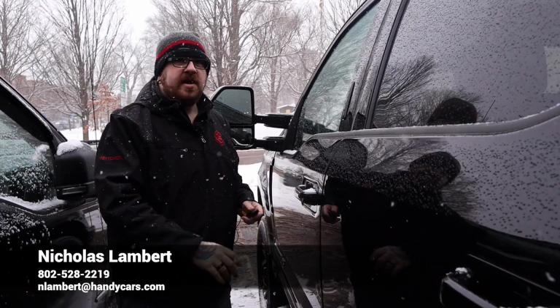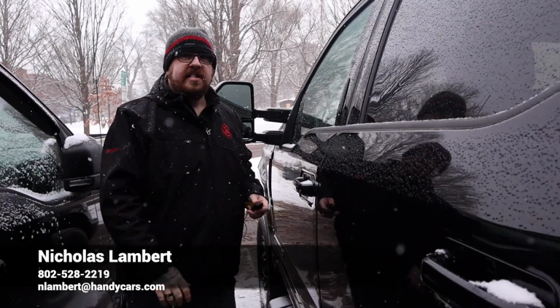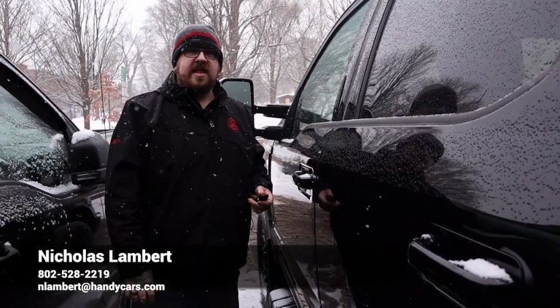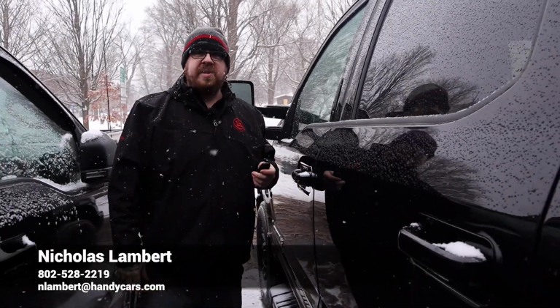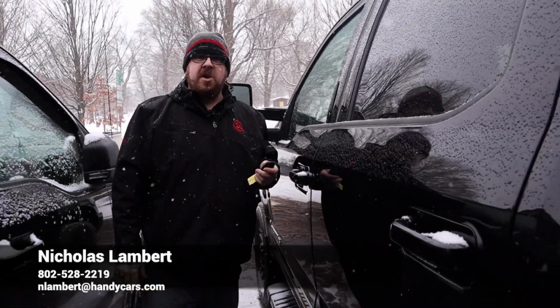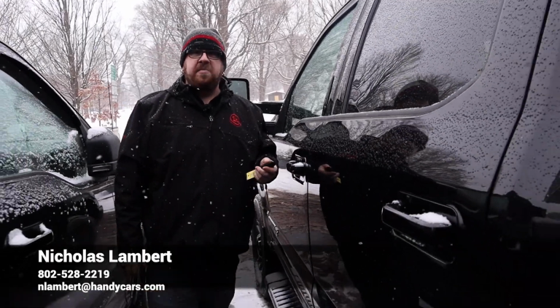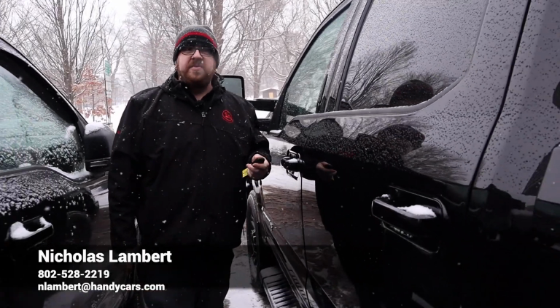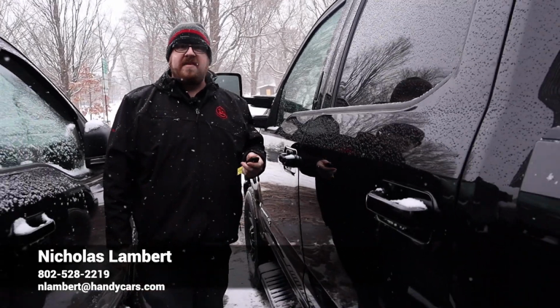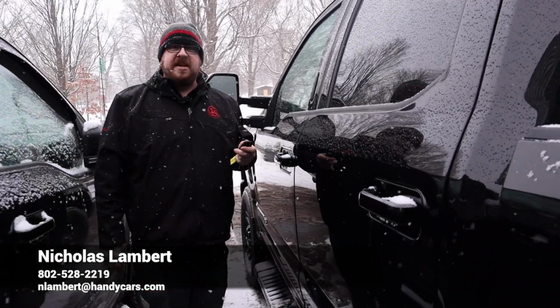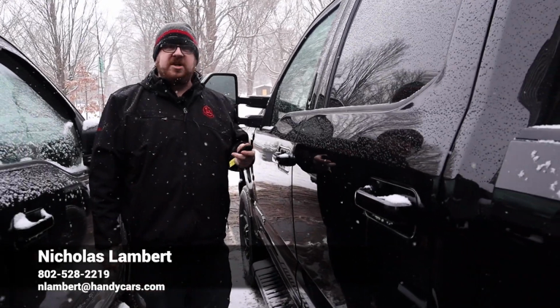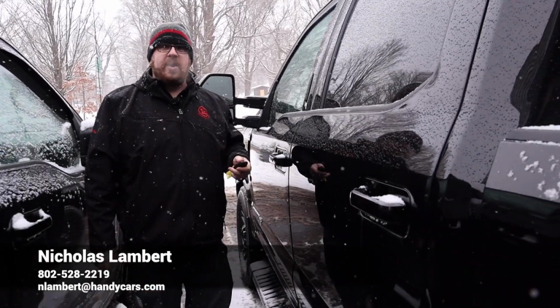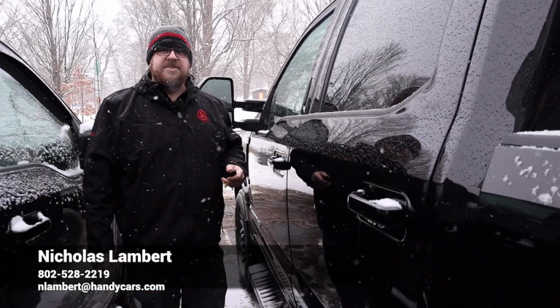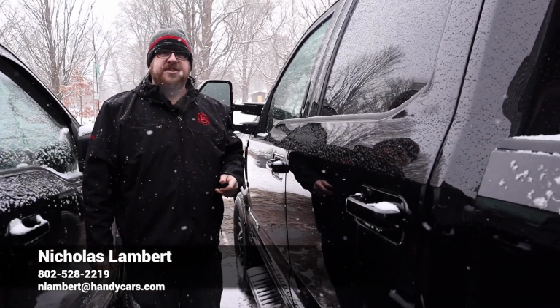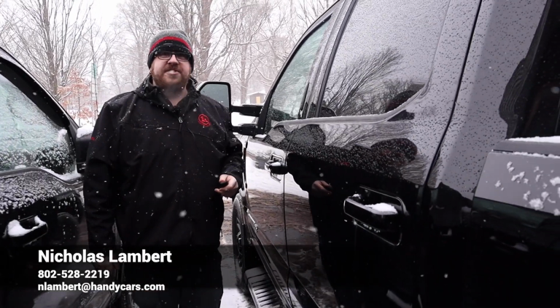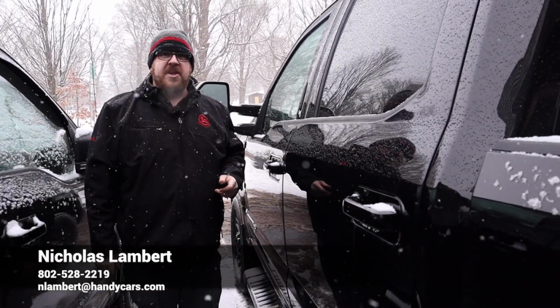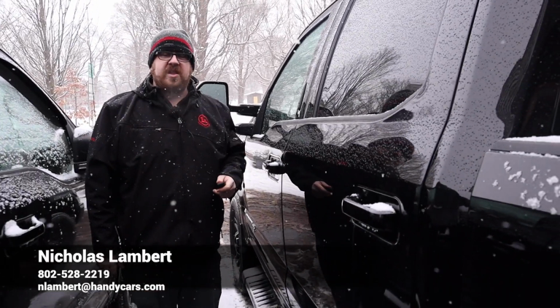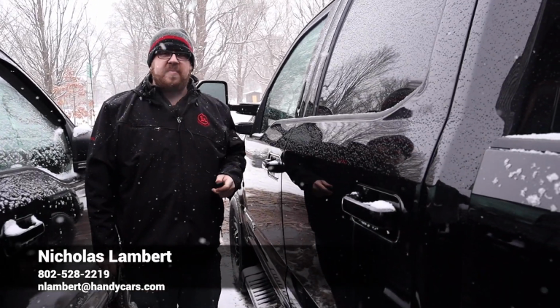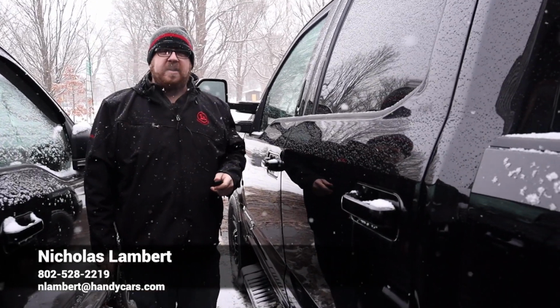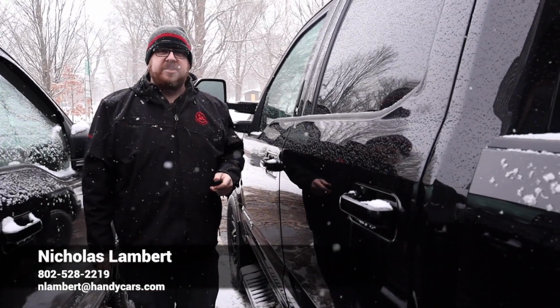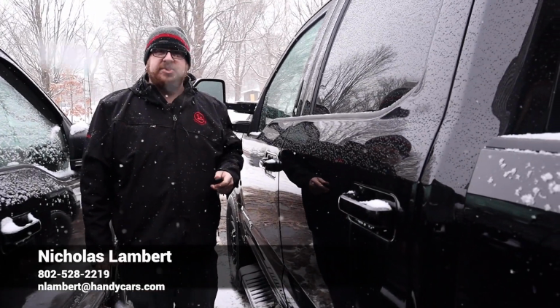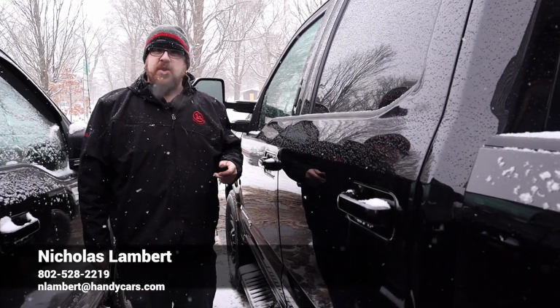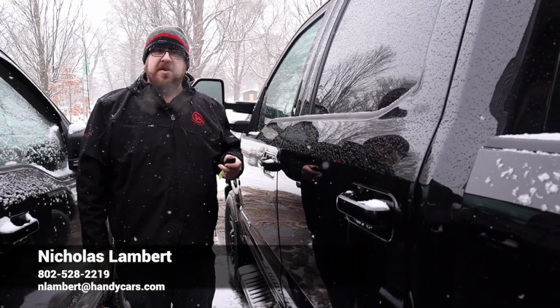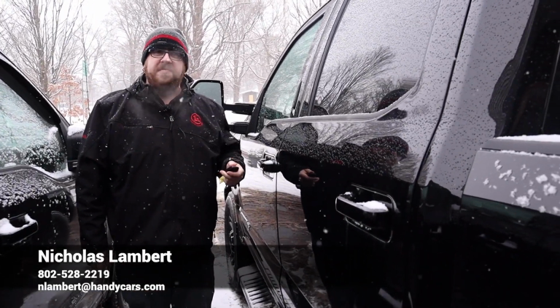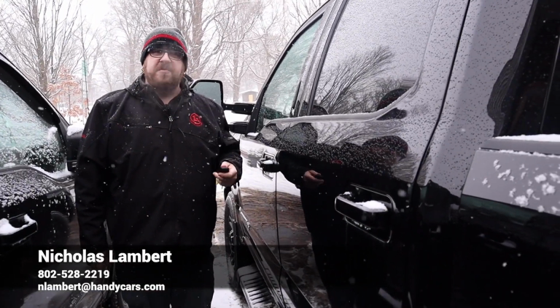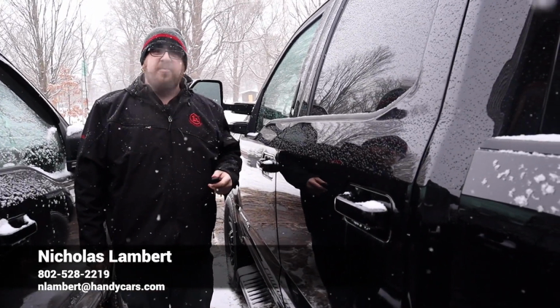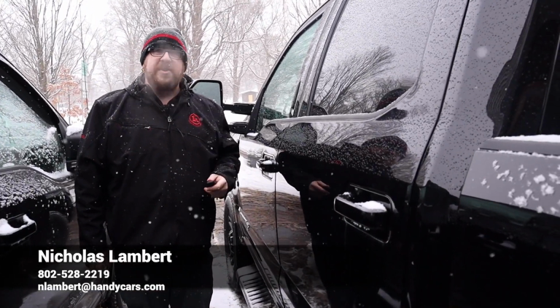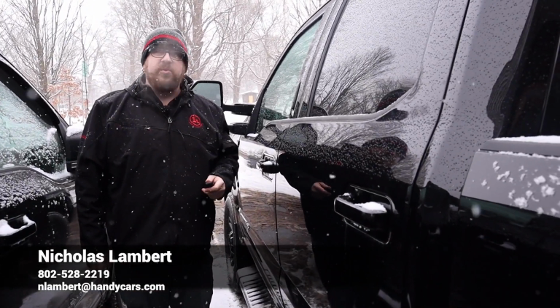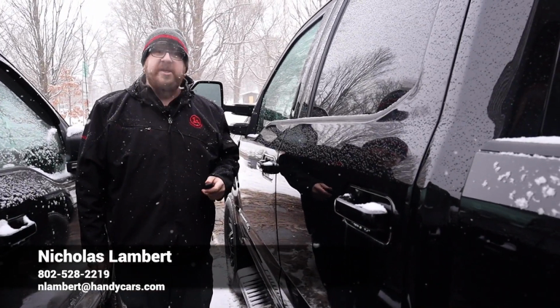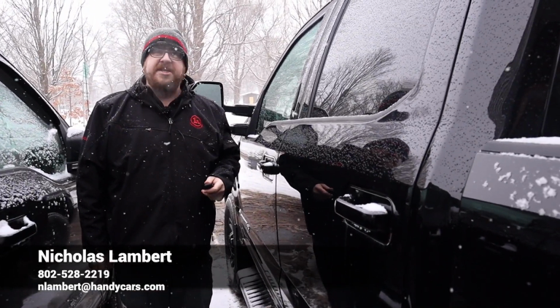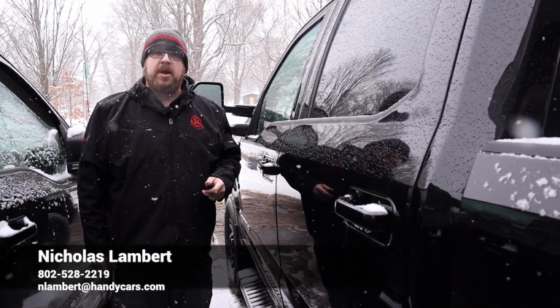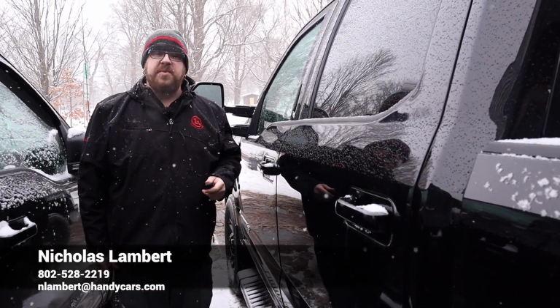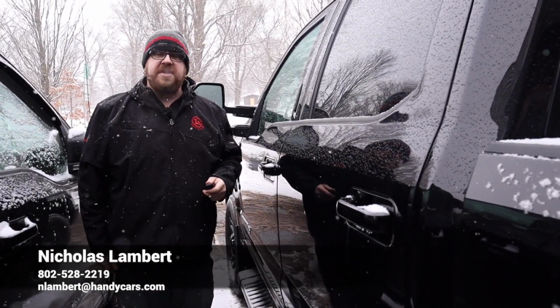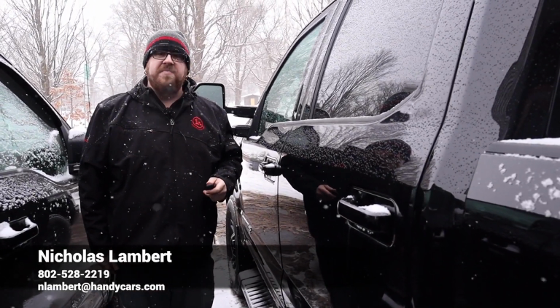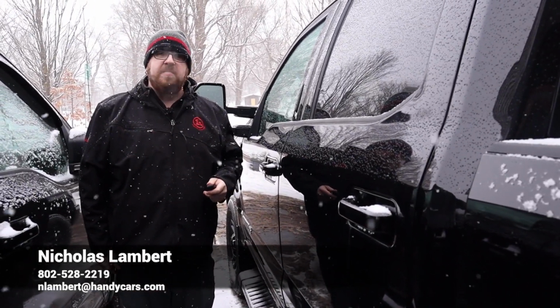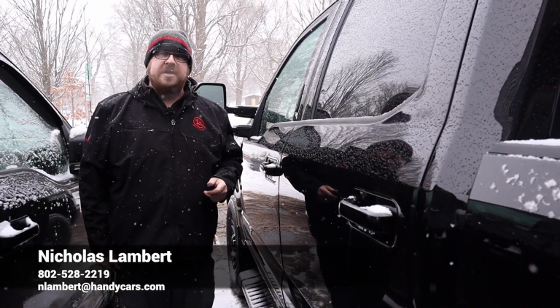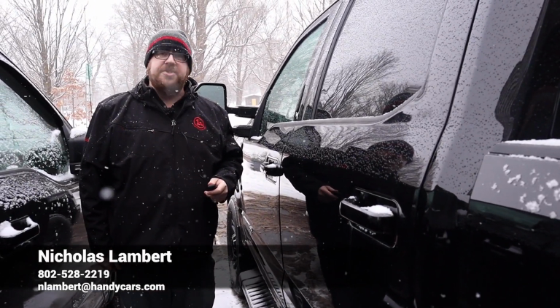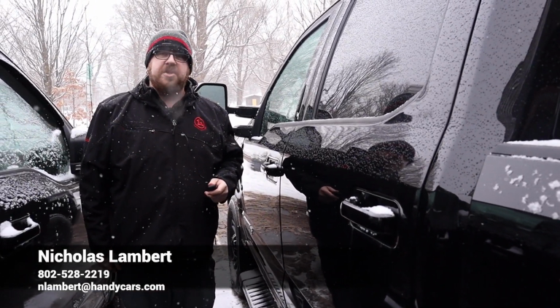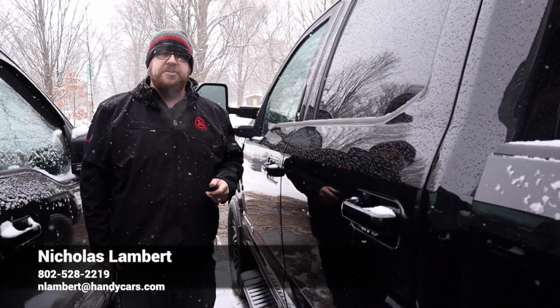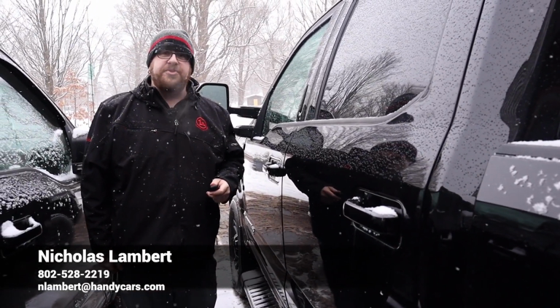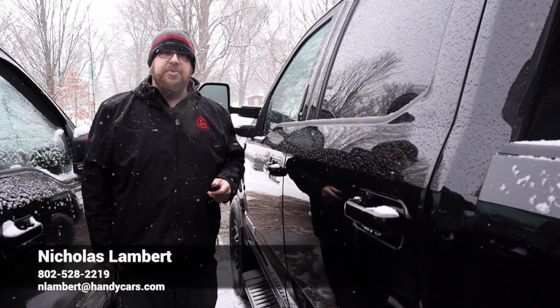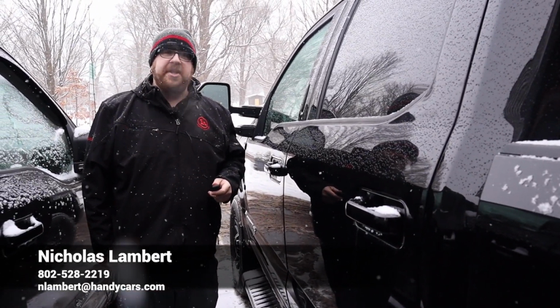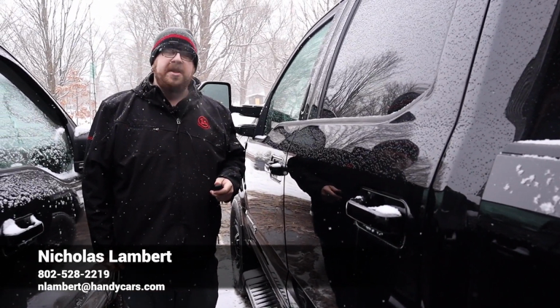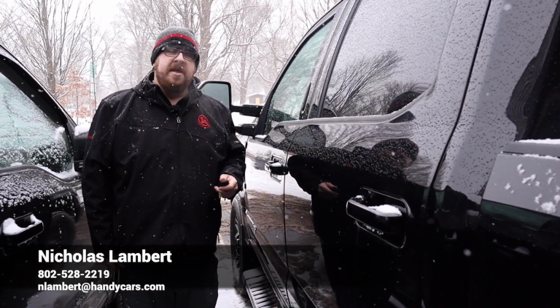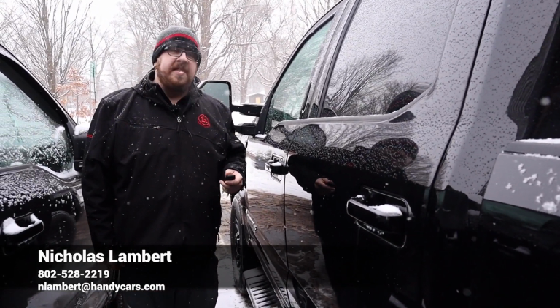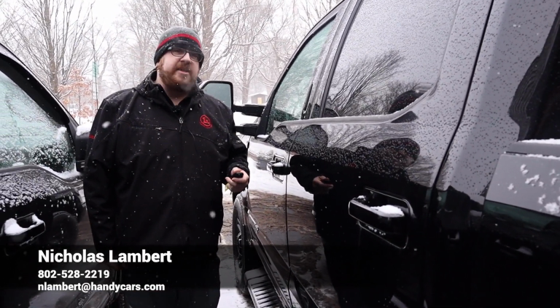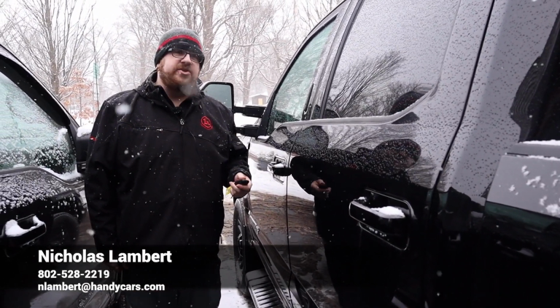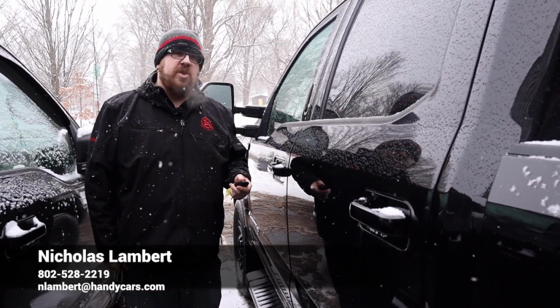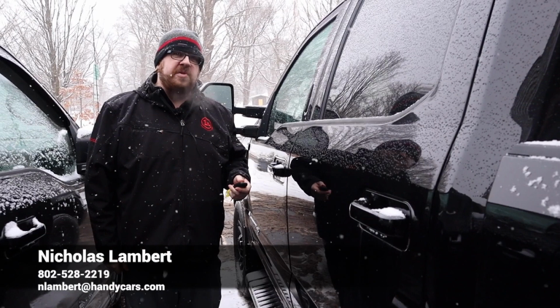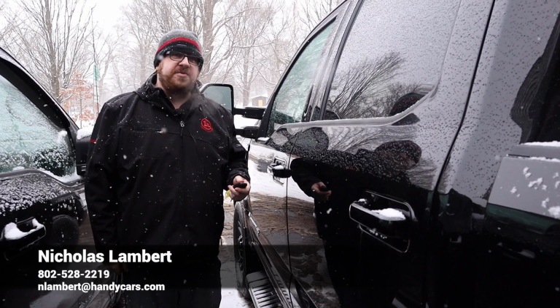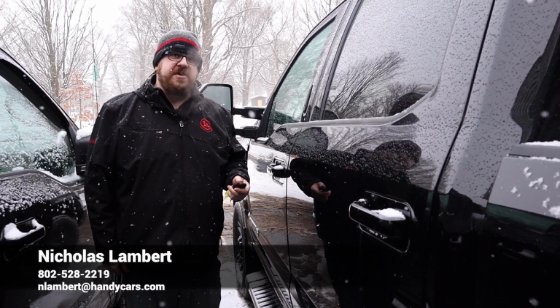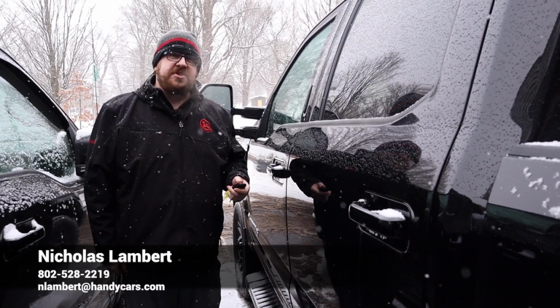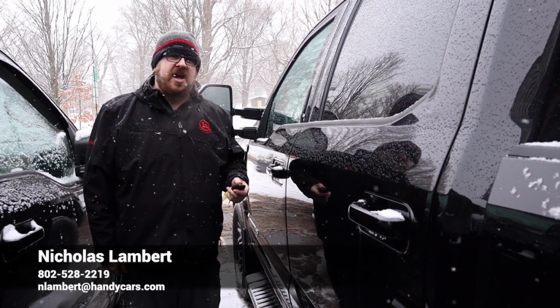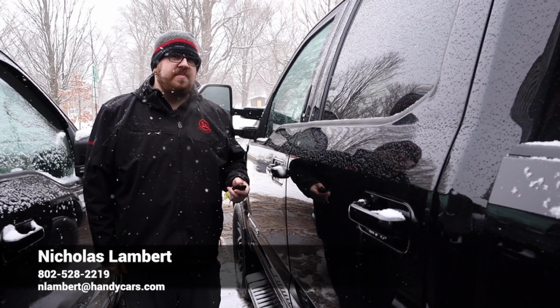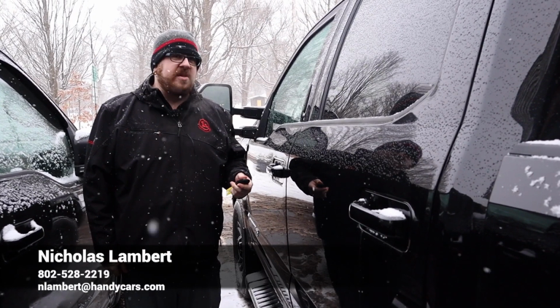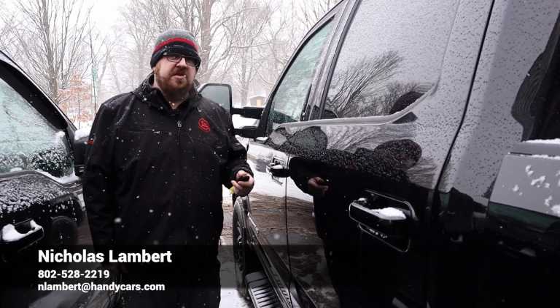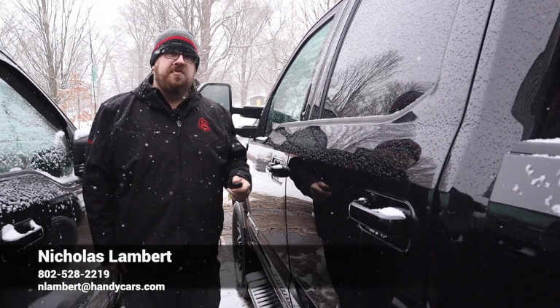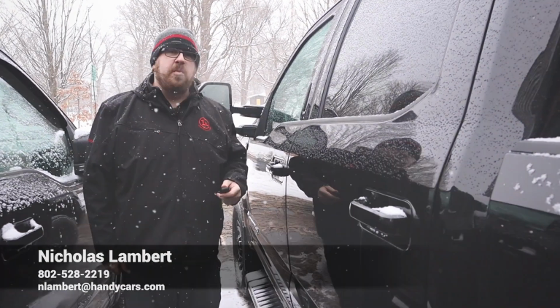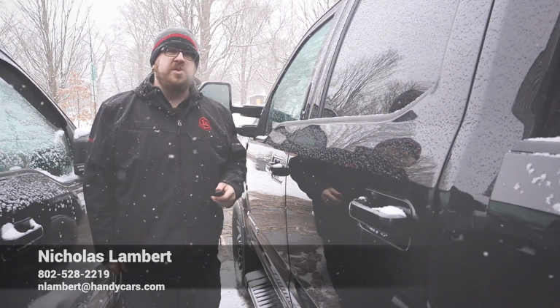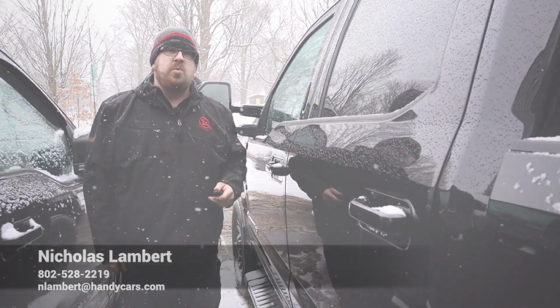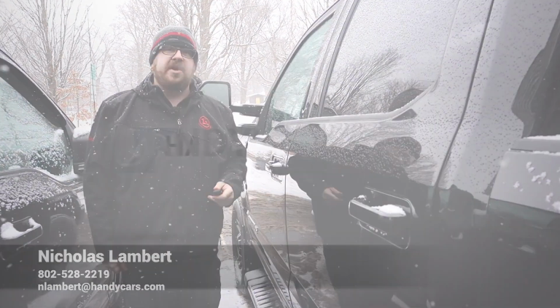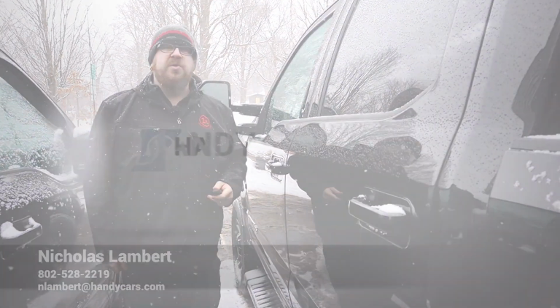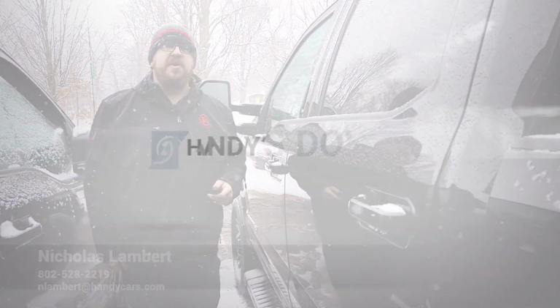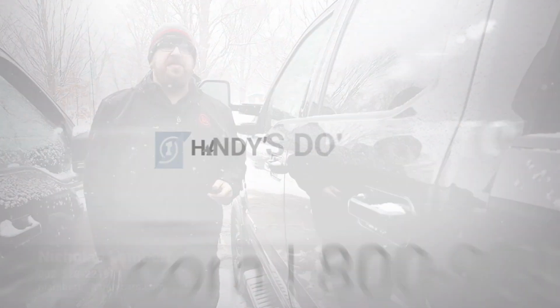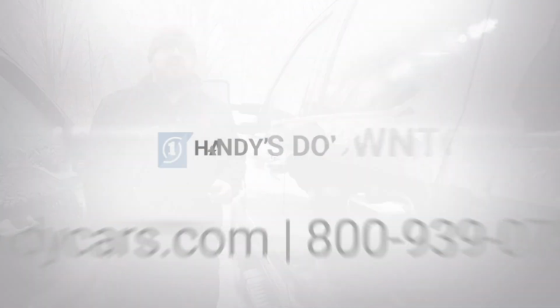Let me know if you have any questions at all about this truck. Feel free to reach out with the information on your screen. Thank you so much for your time — I look forward to working with you.